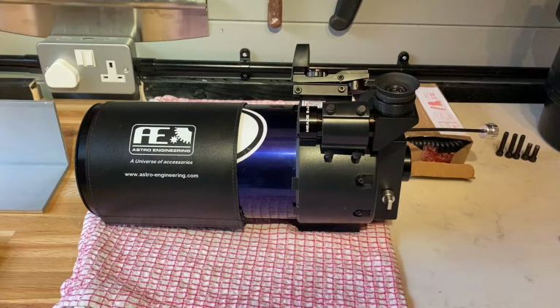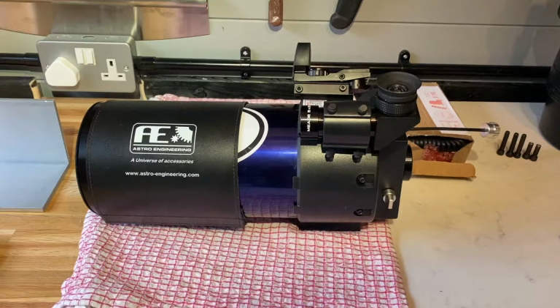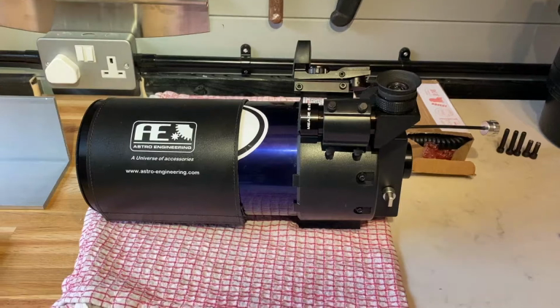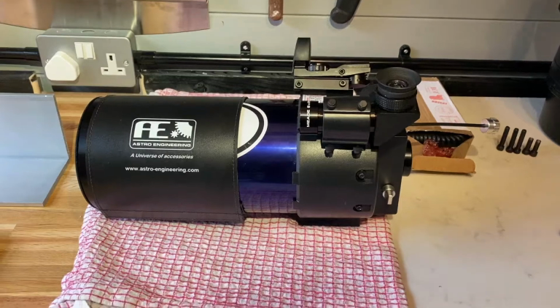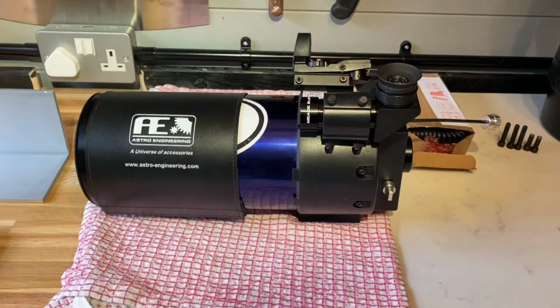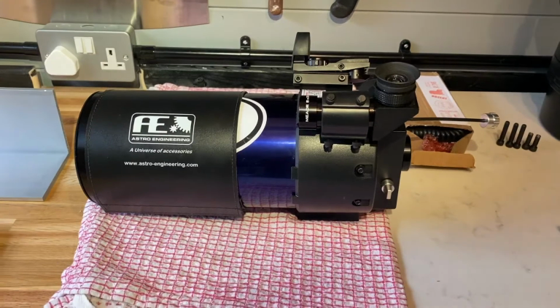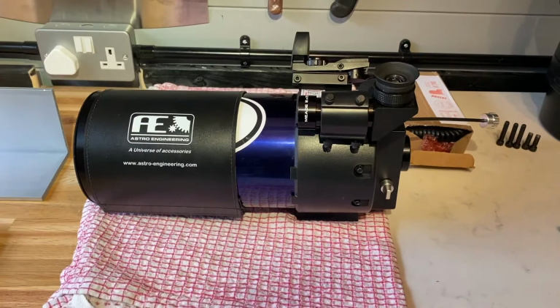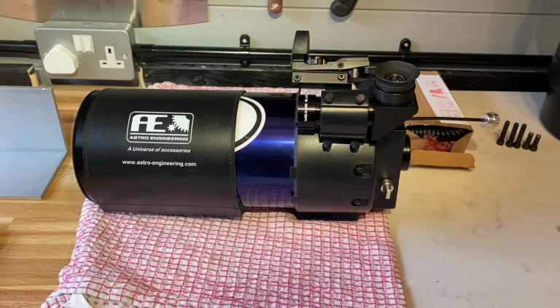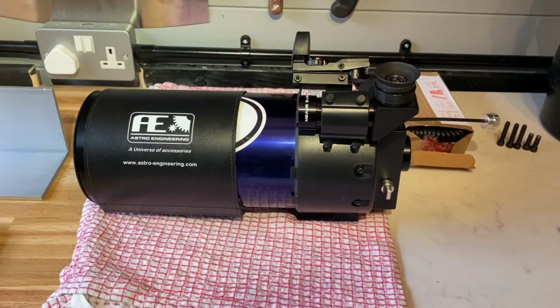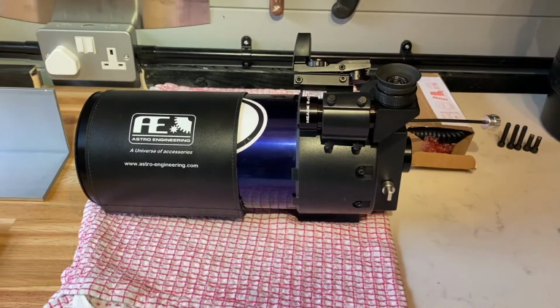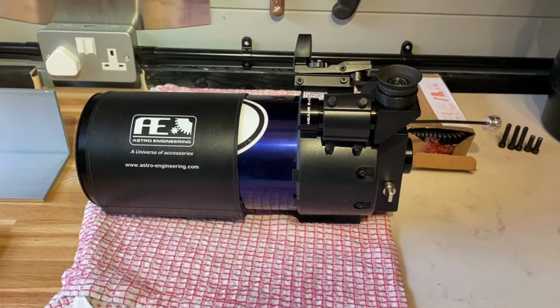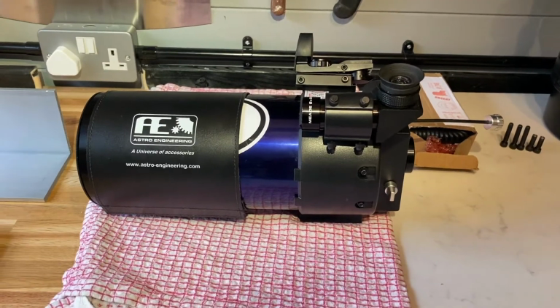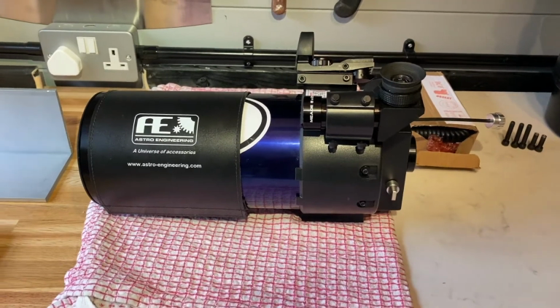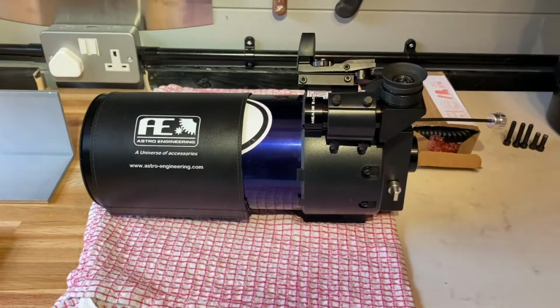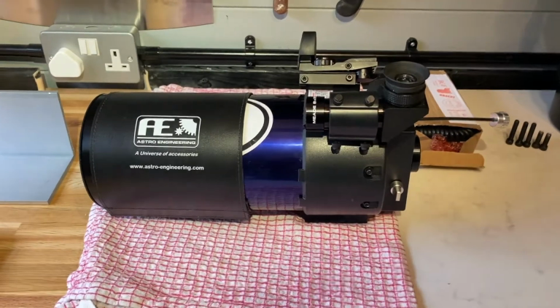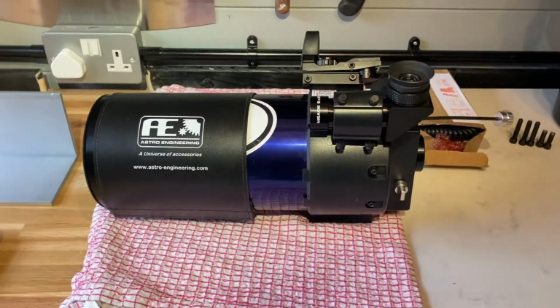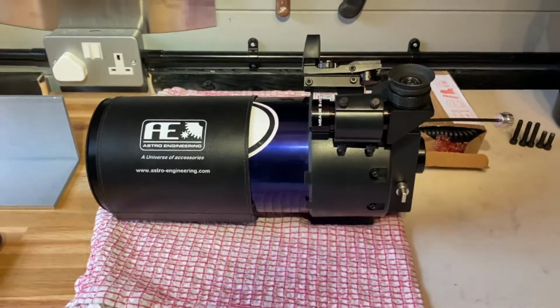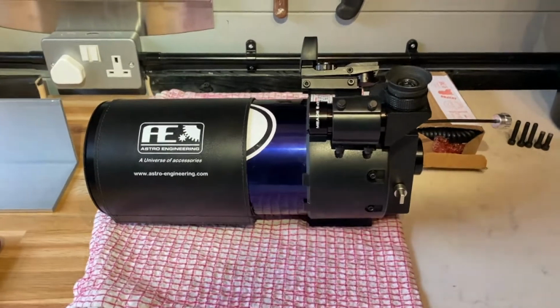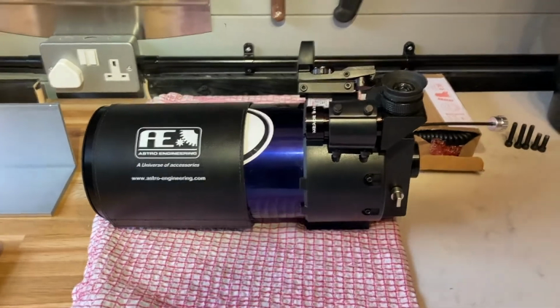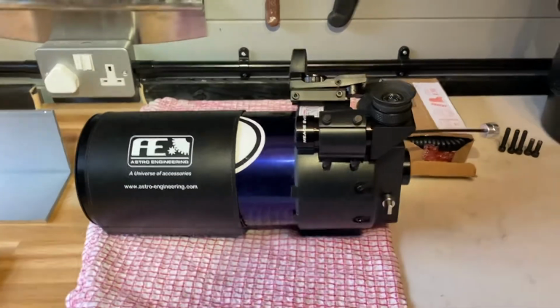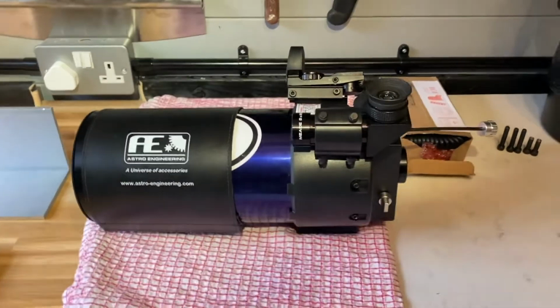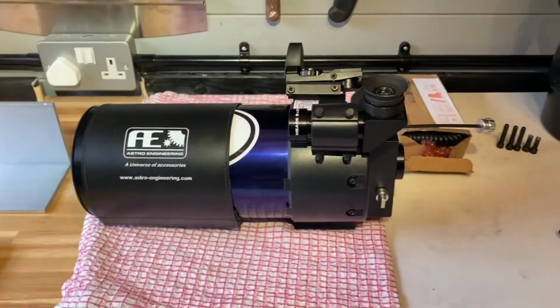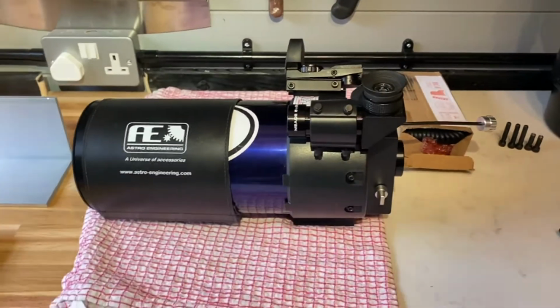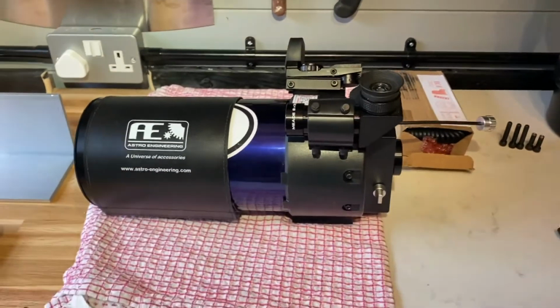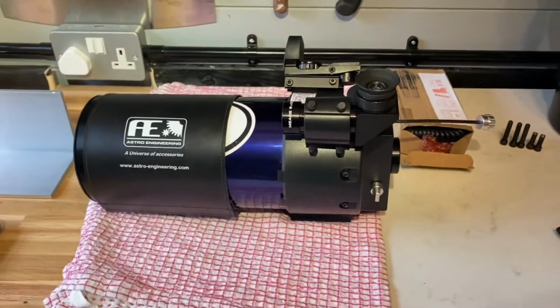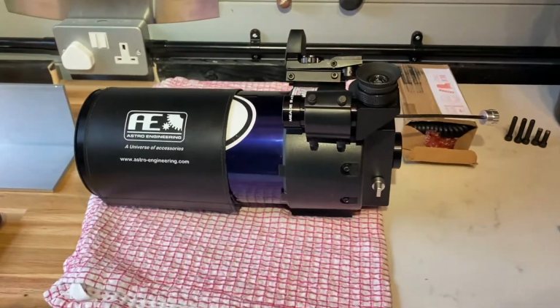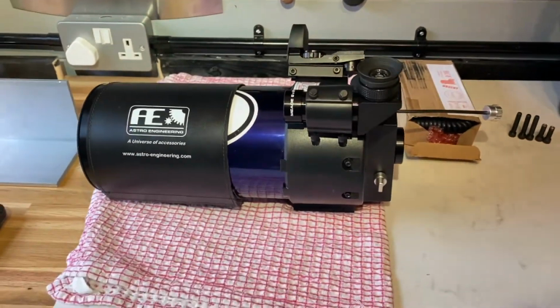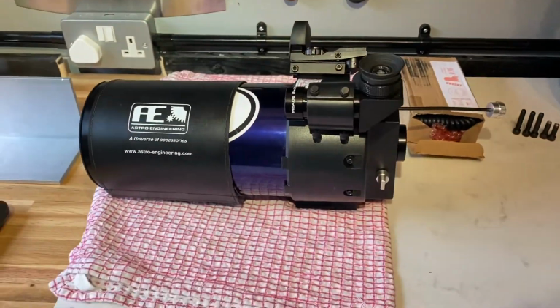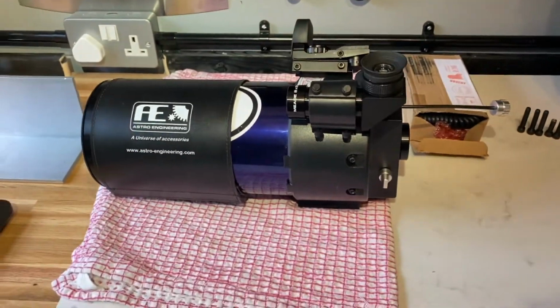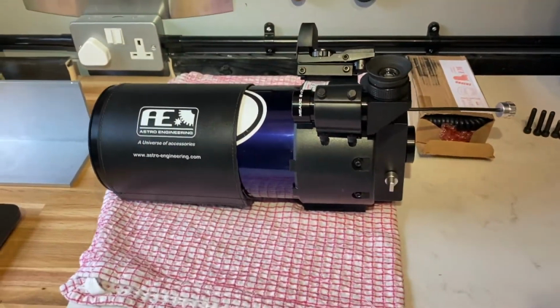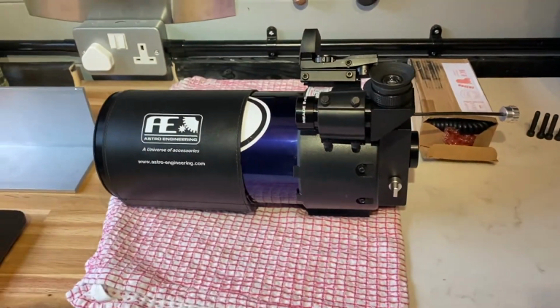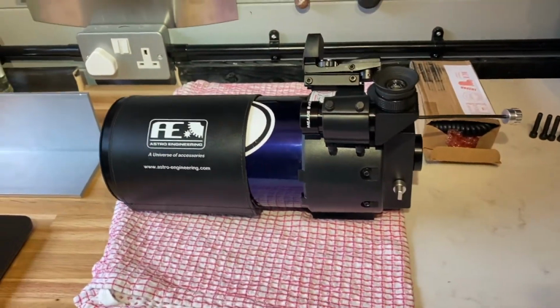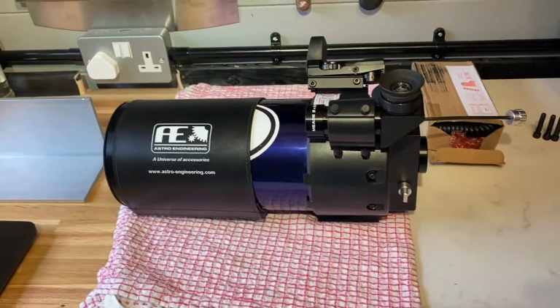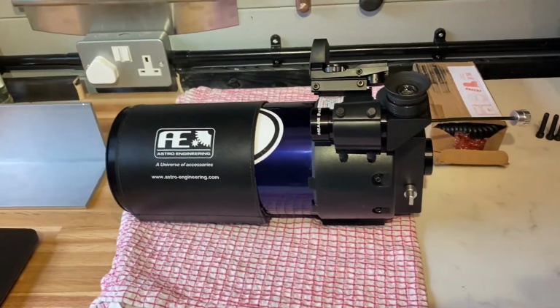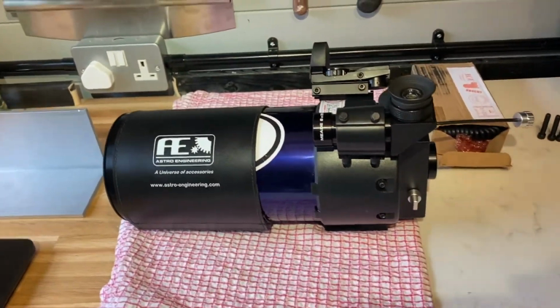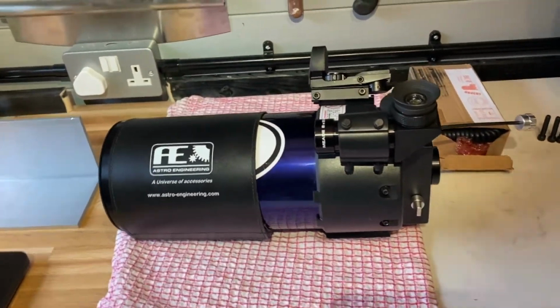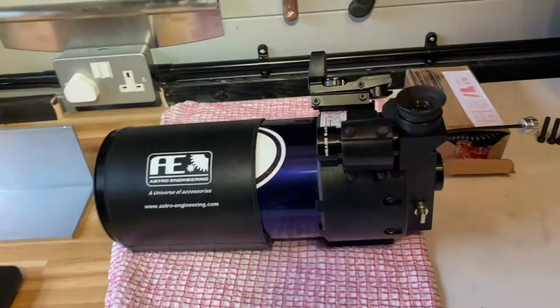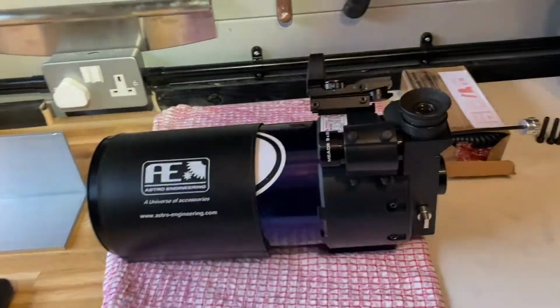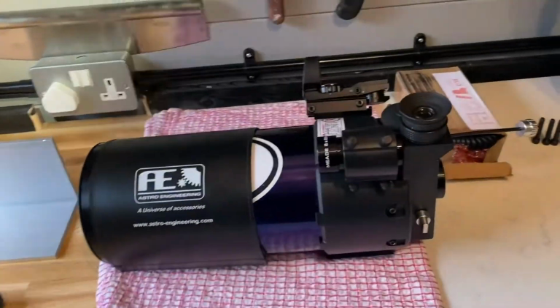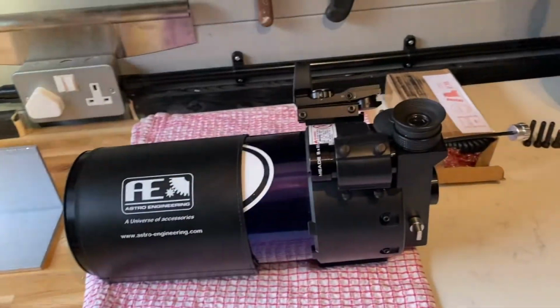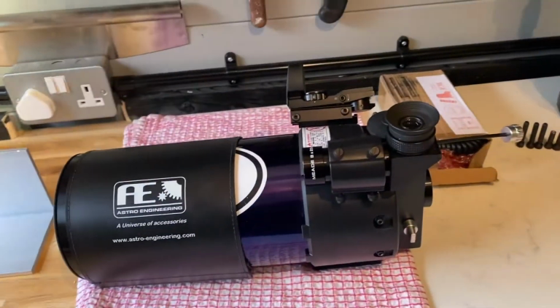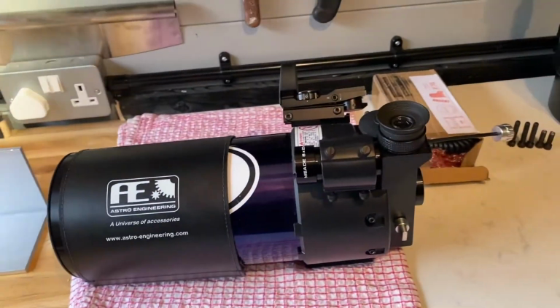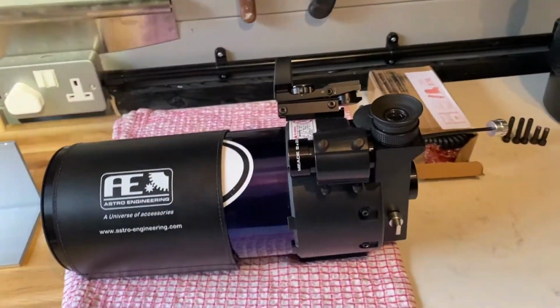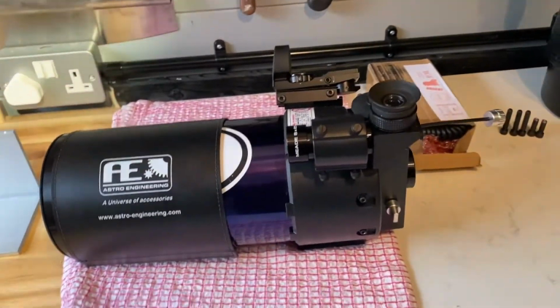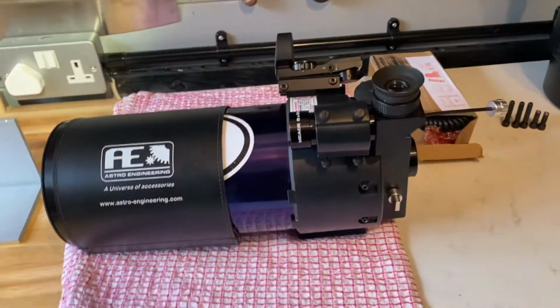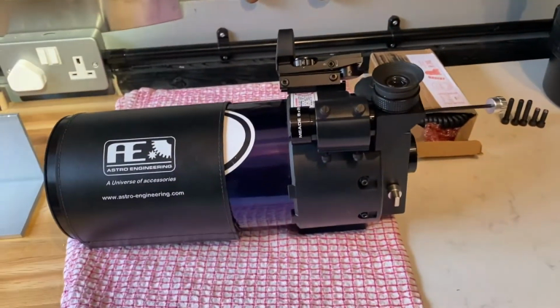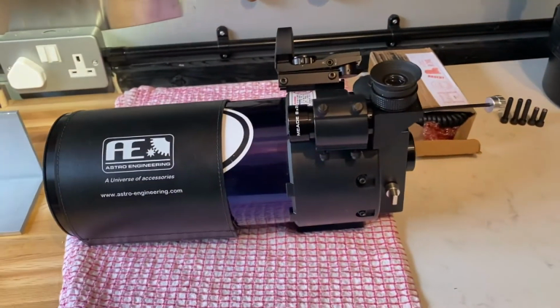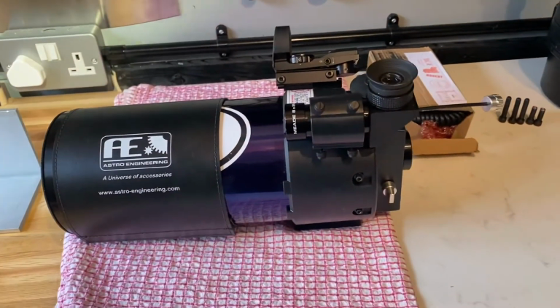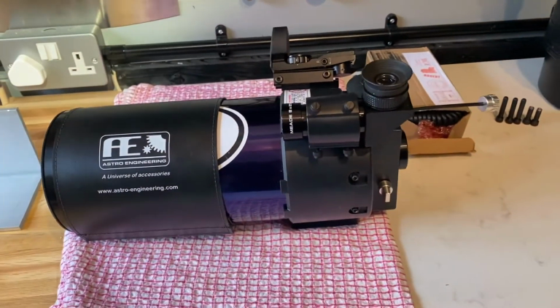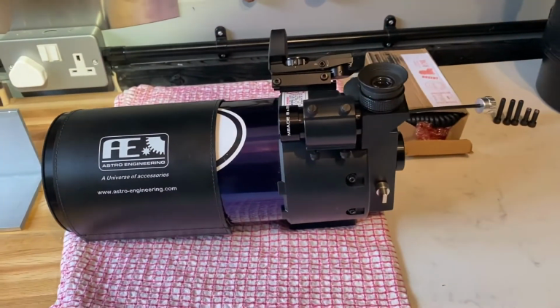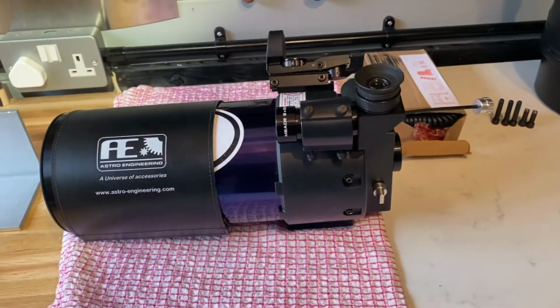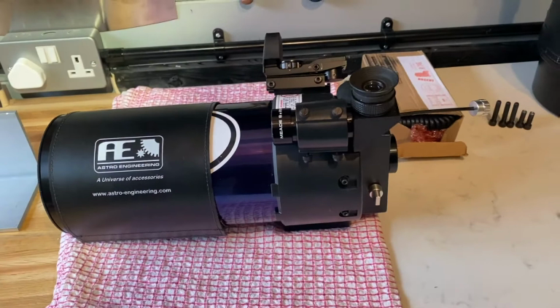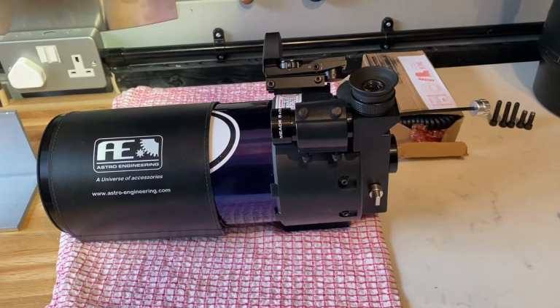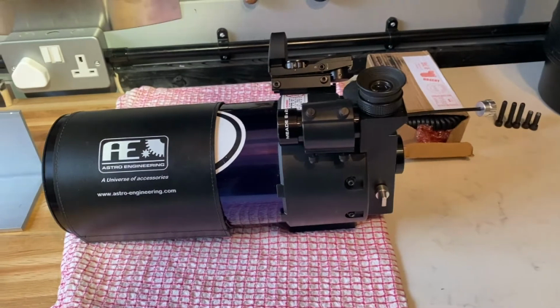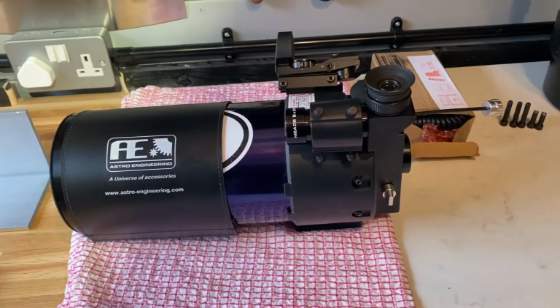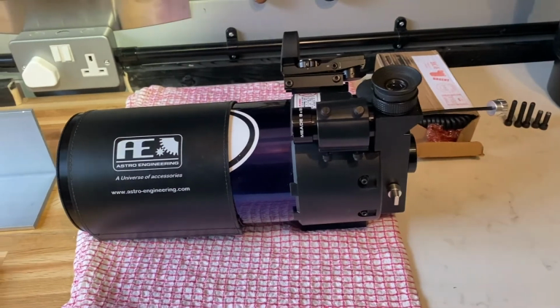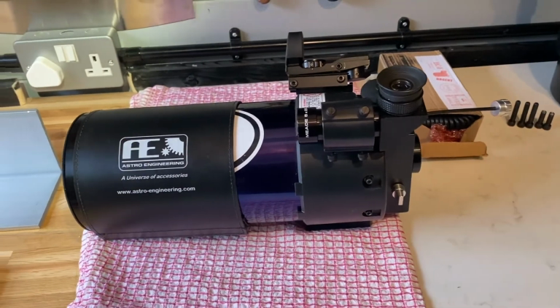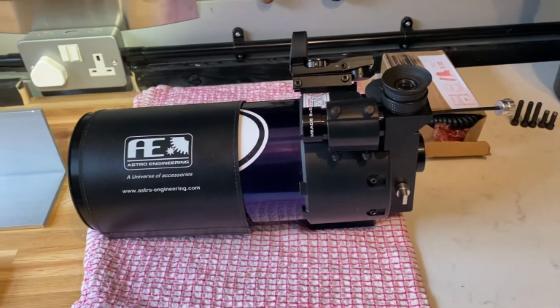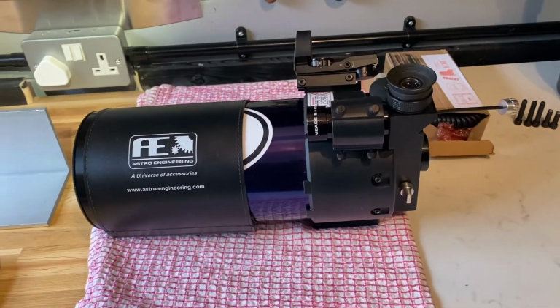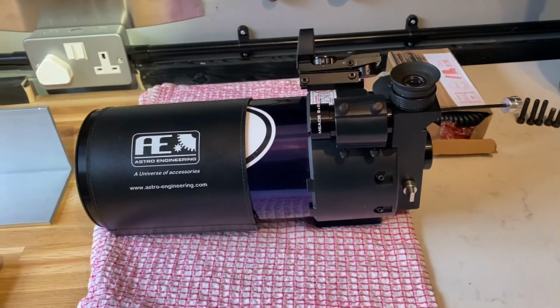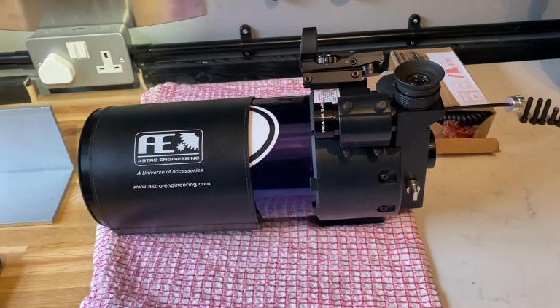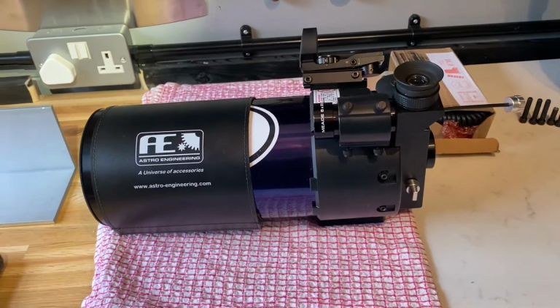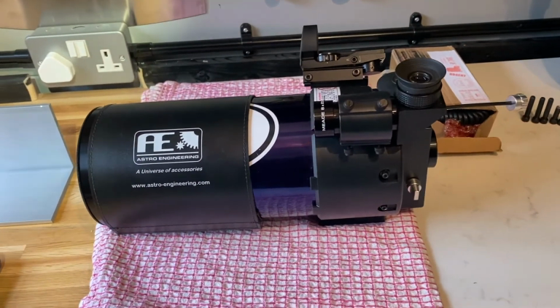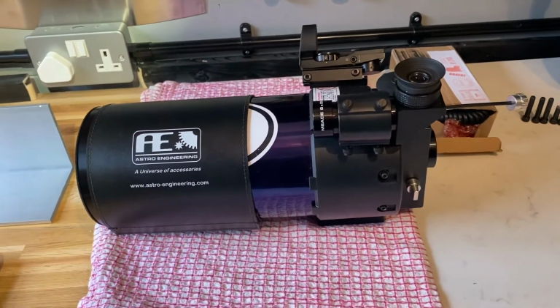Hi everybody. Today we have a slightly different subject — it's nothing to do with motorbikes today; today it's to do with telescopes.